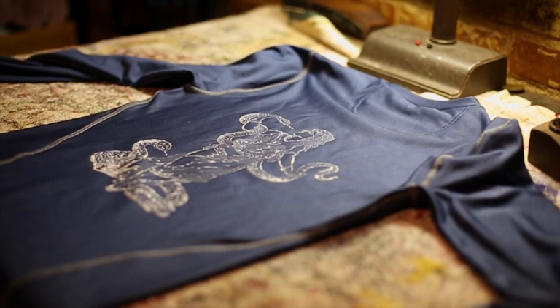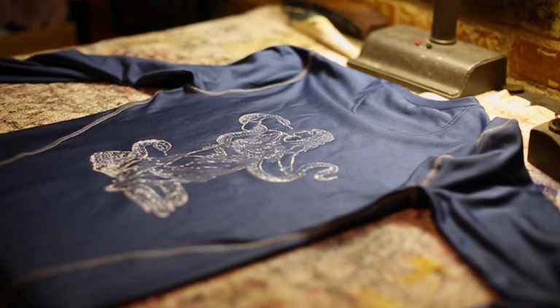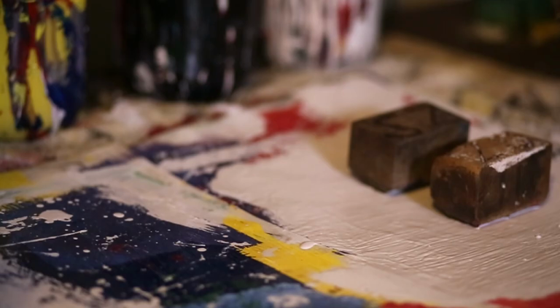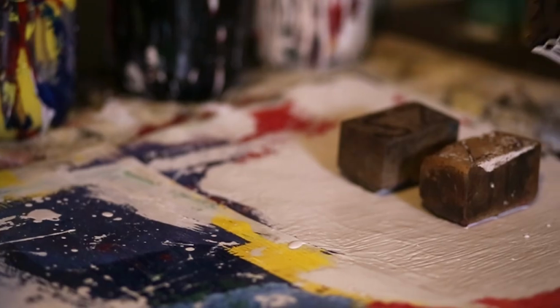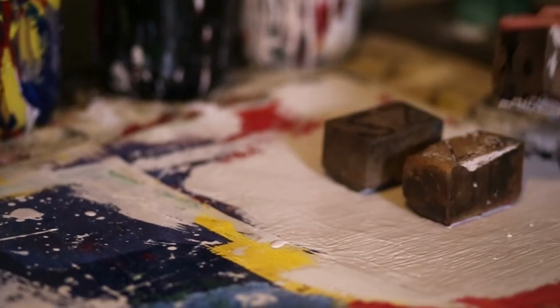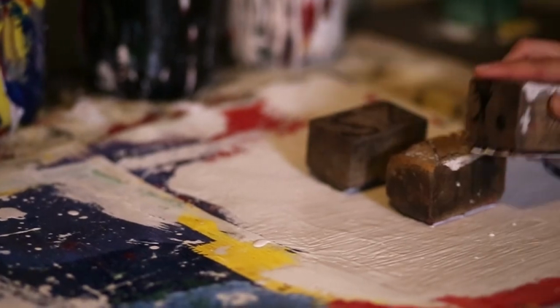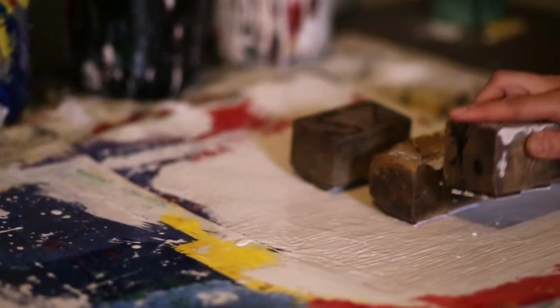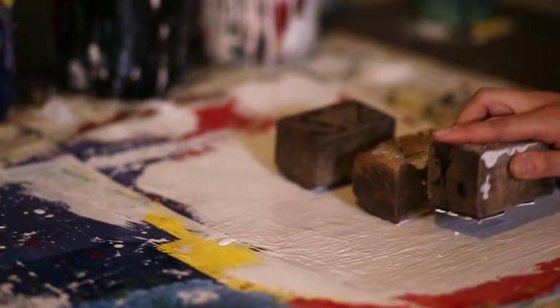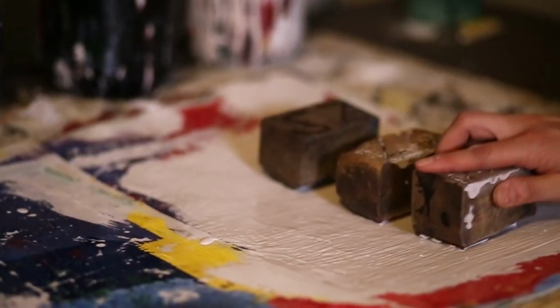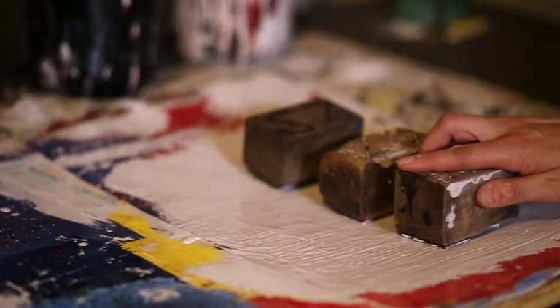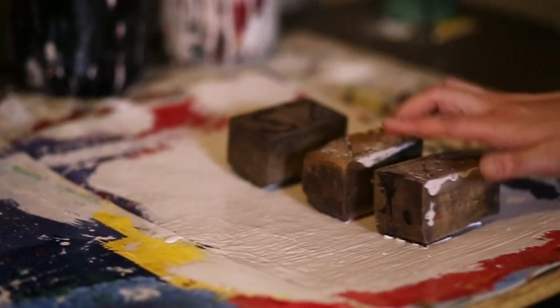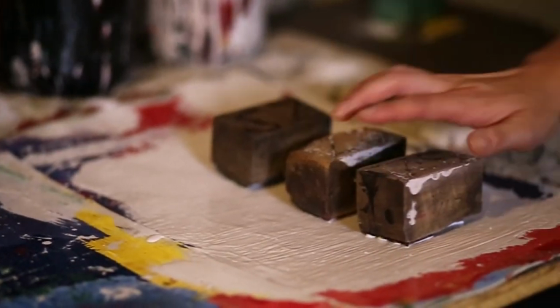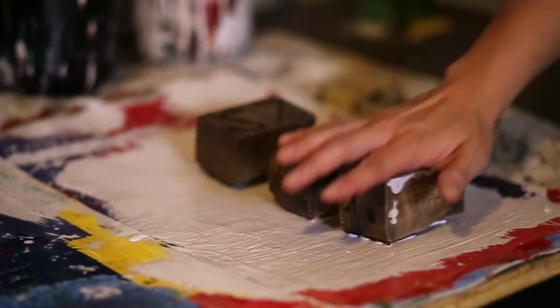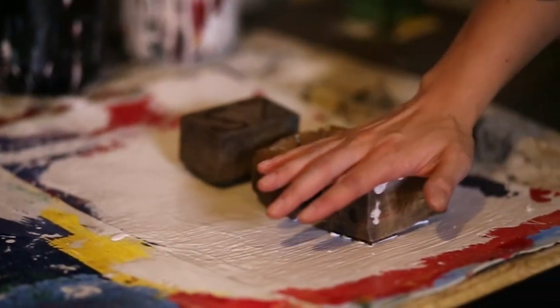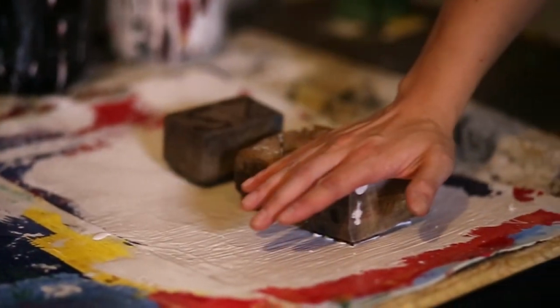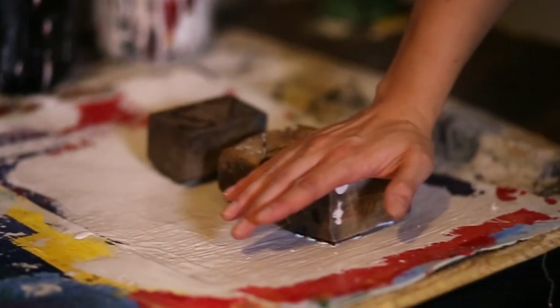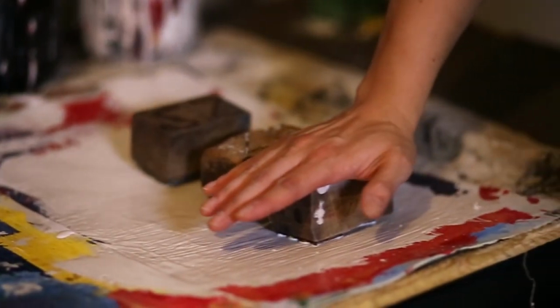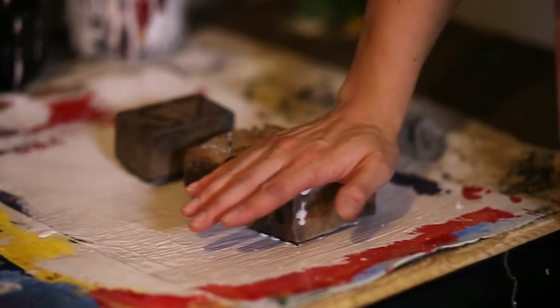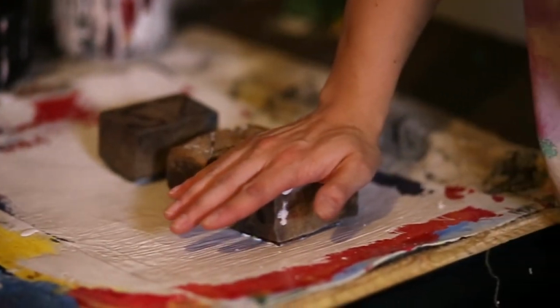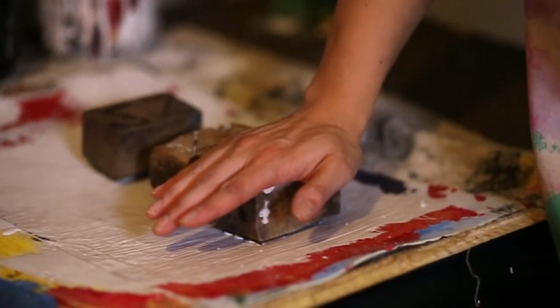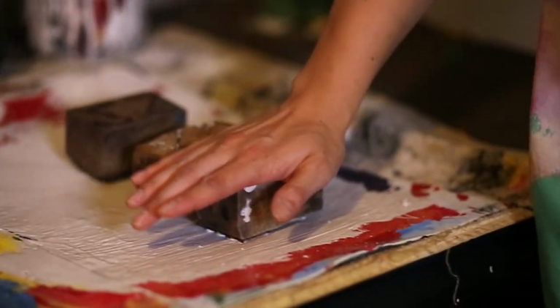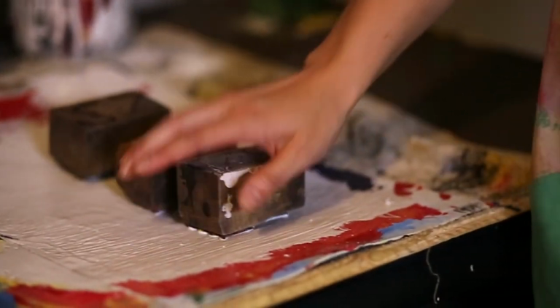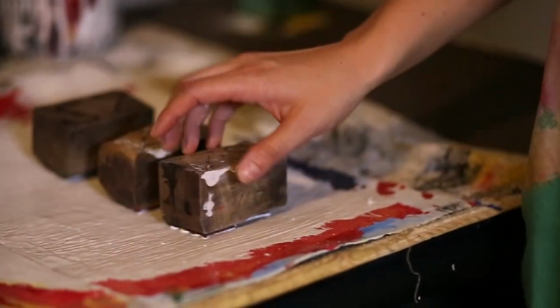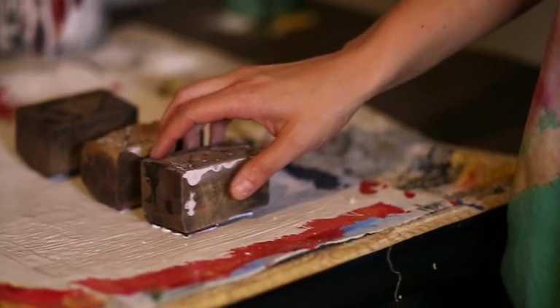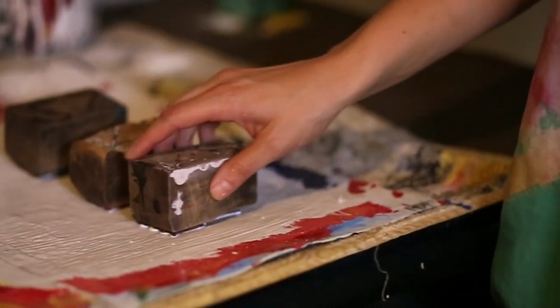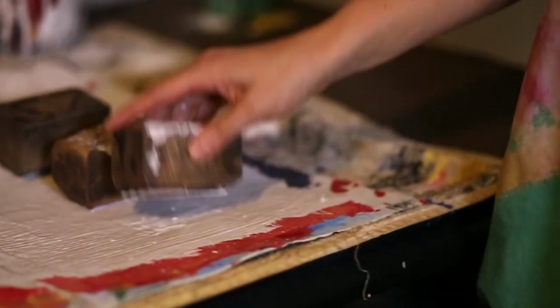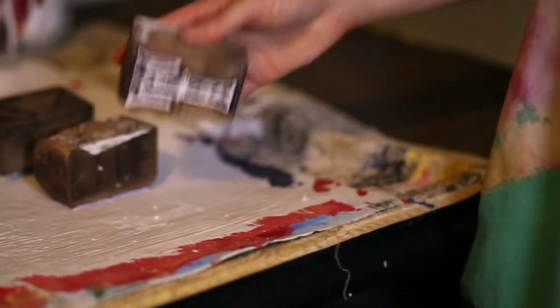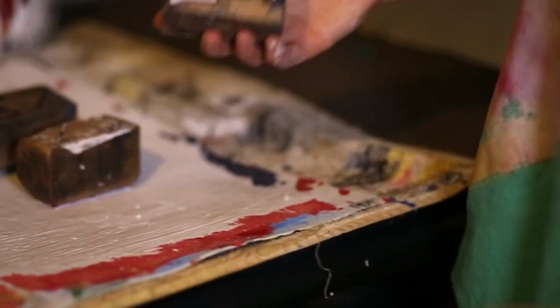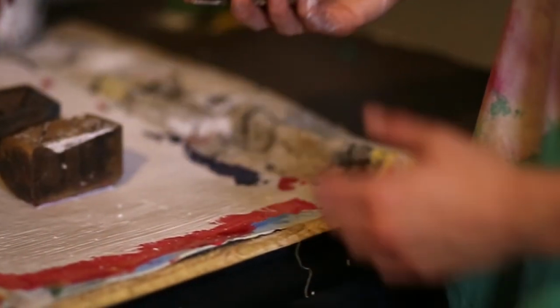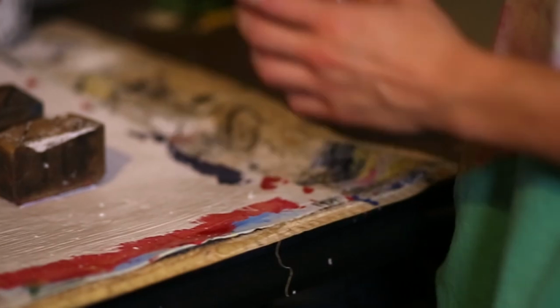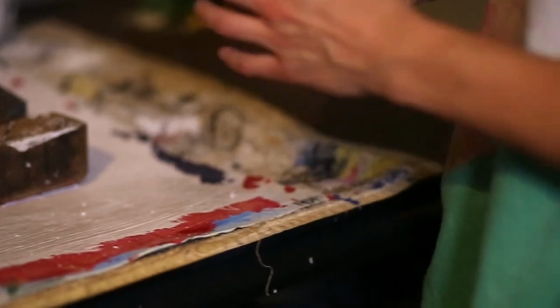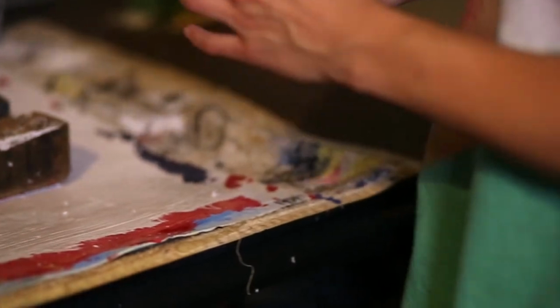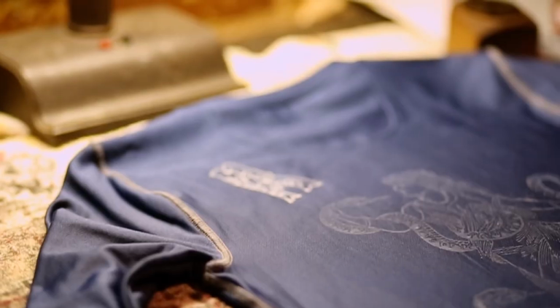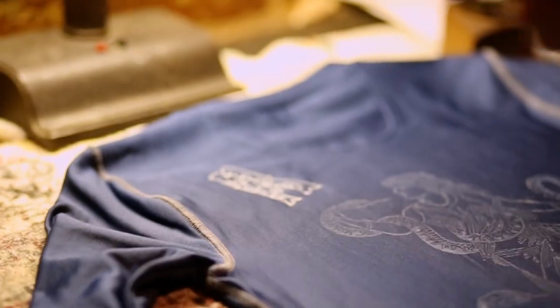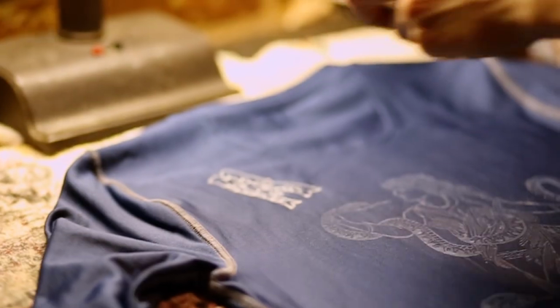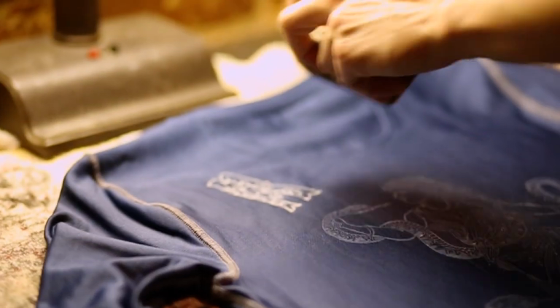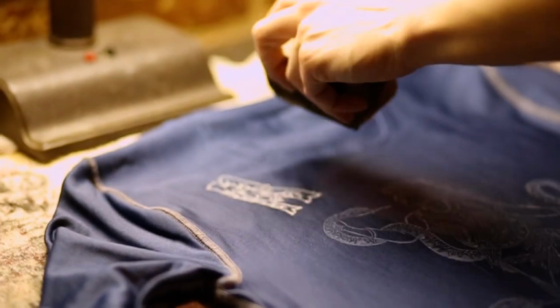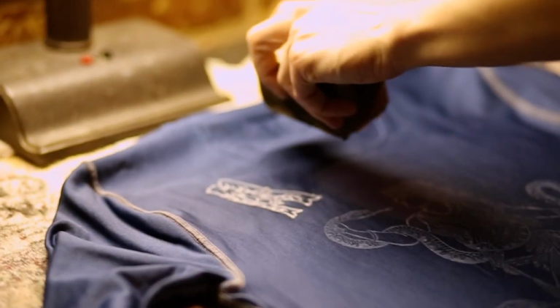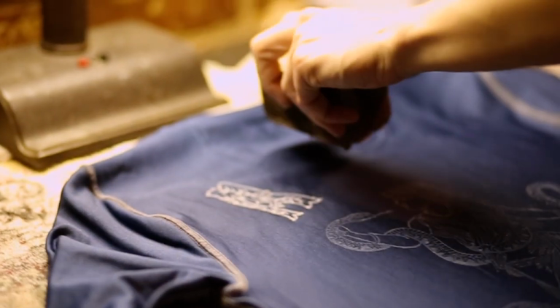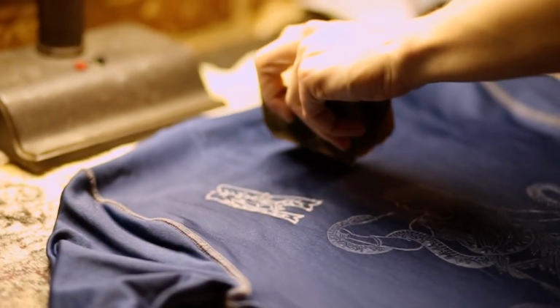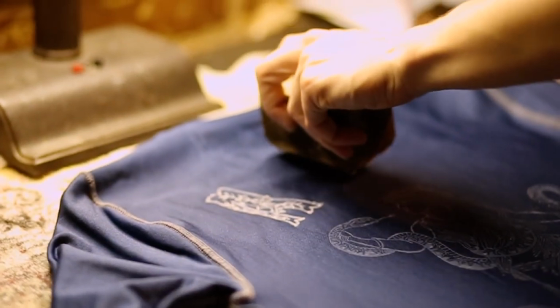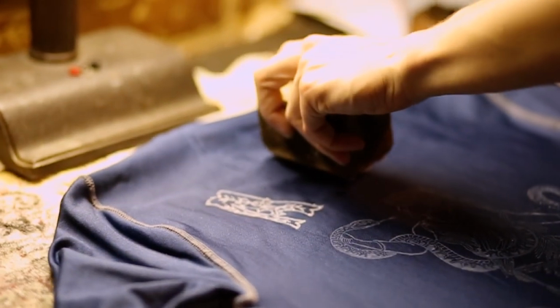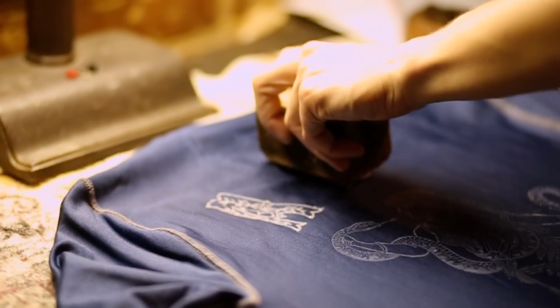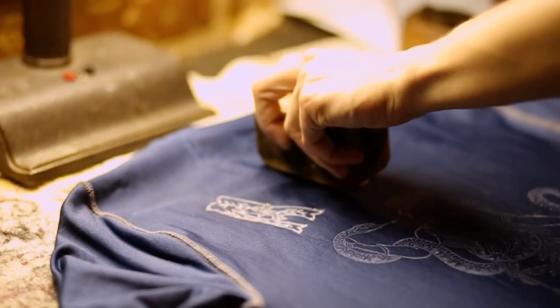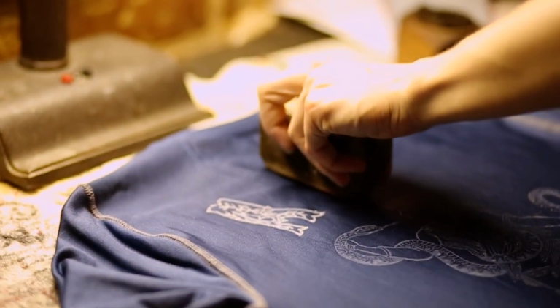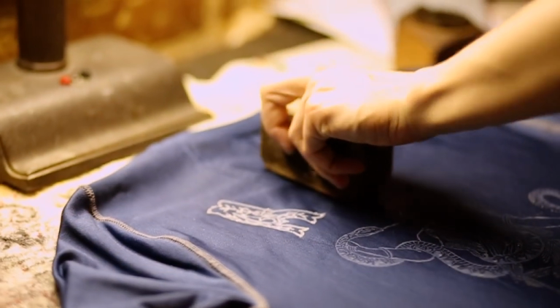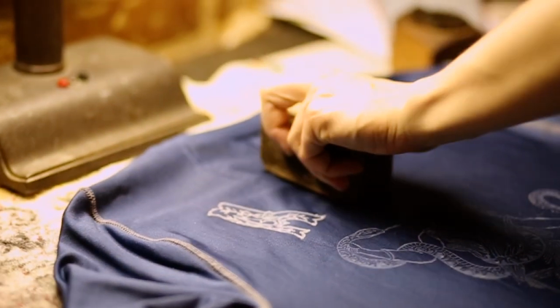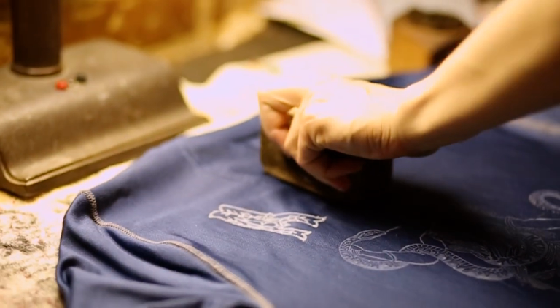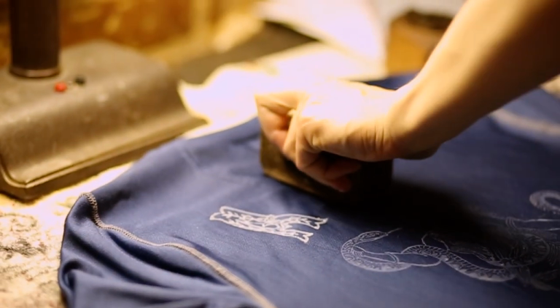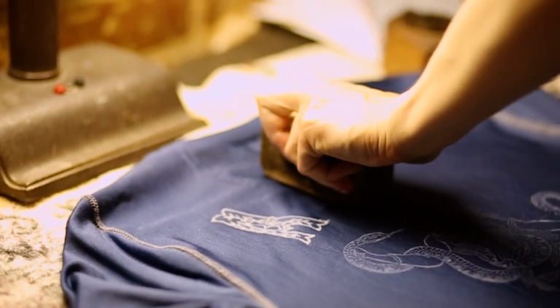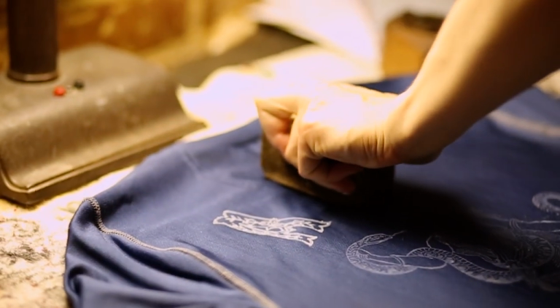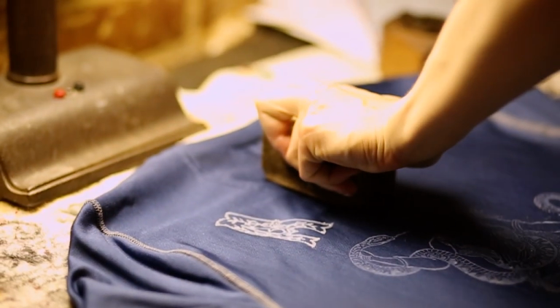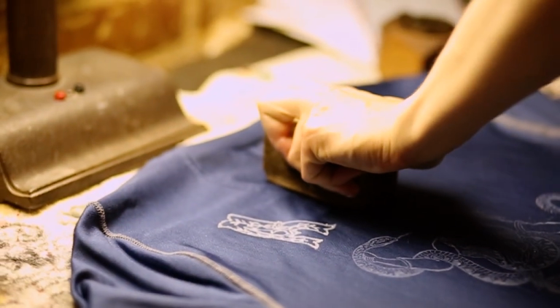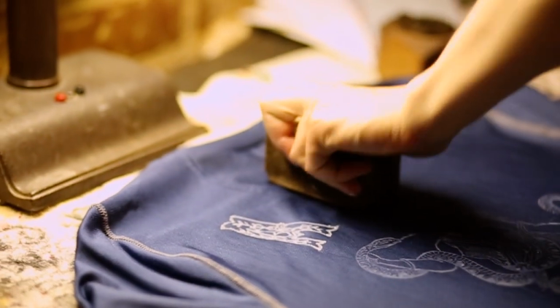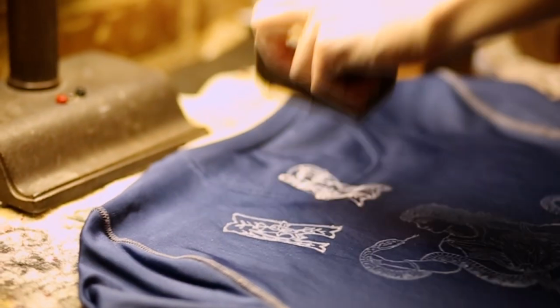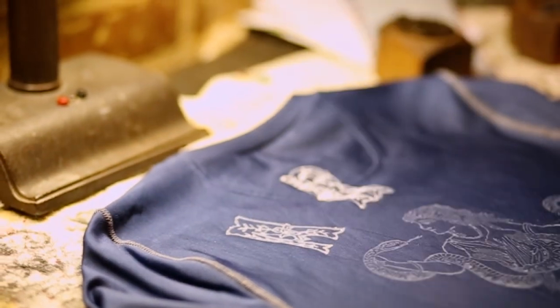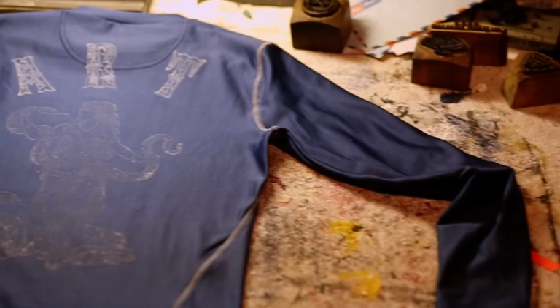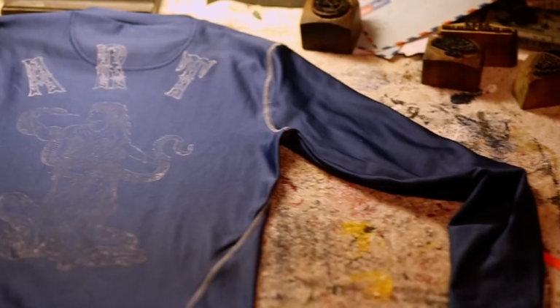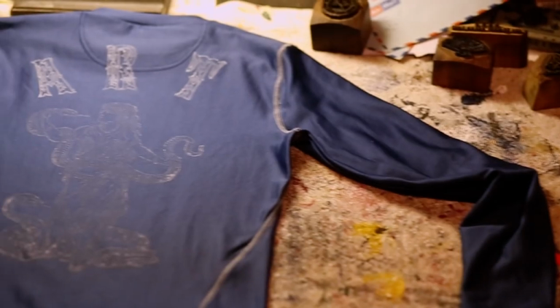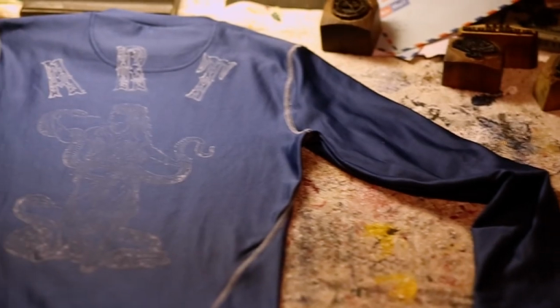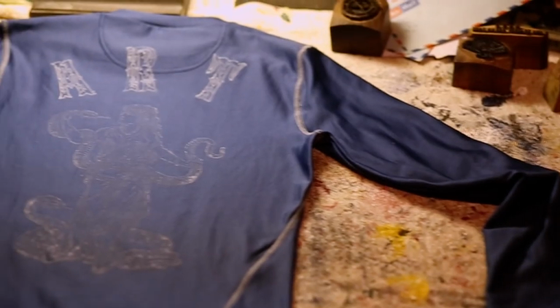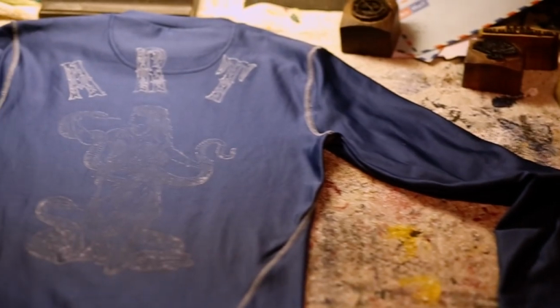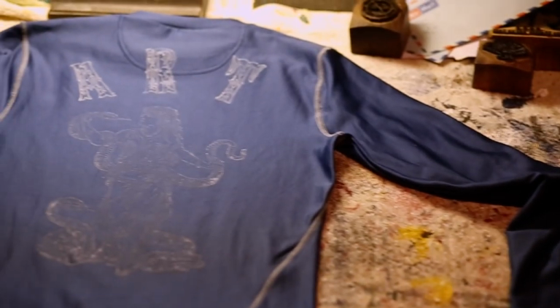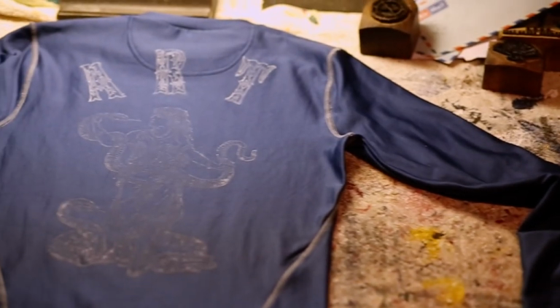Press it in like a giant rubber stamp, then walk back and apply it to the fabric. It's amazing to see people's faces as they get the block, press it down, and lift it up to reveal the design they've chosen right in front of their eyes.